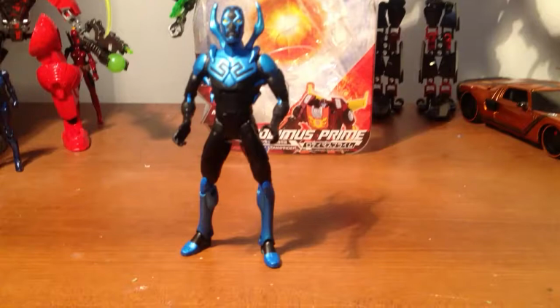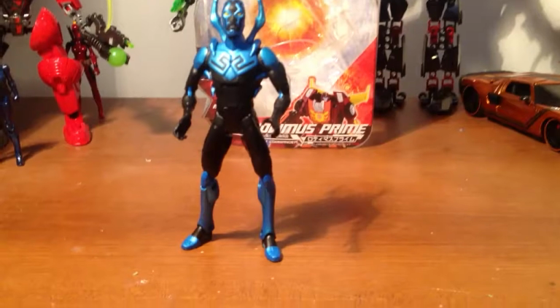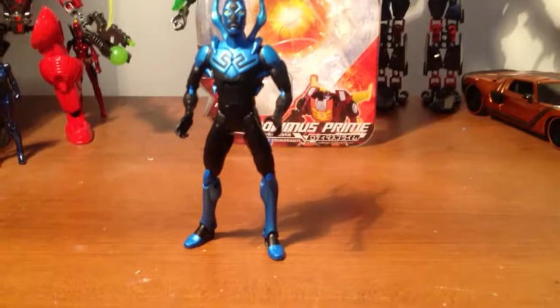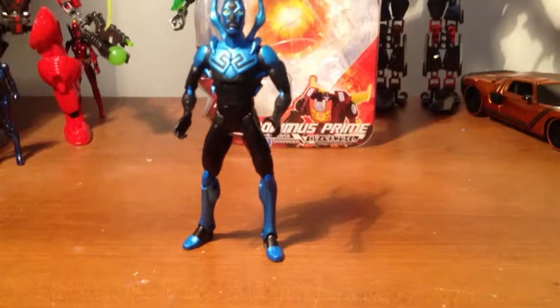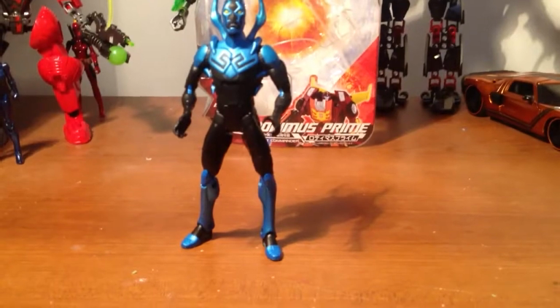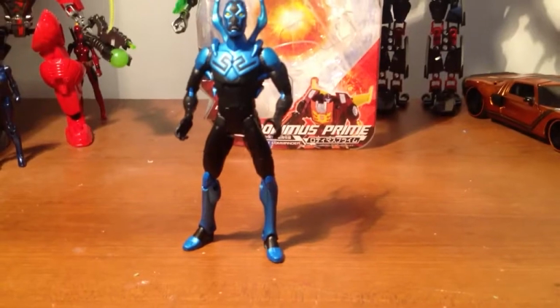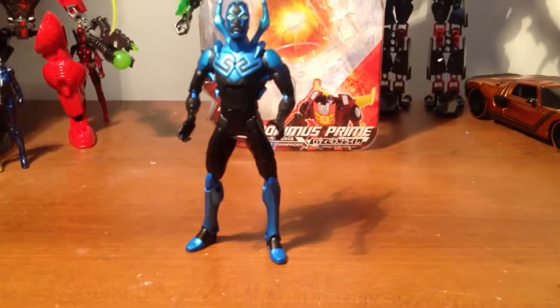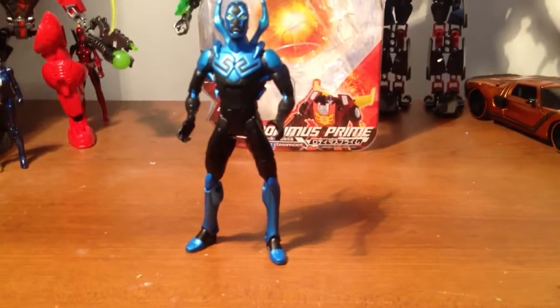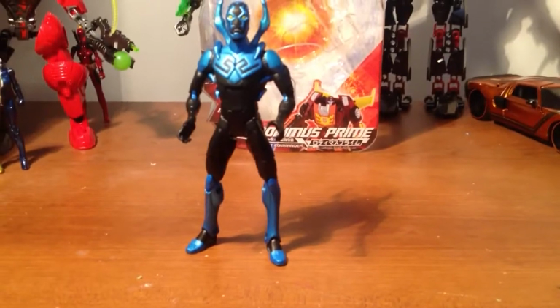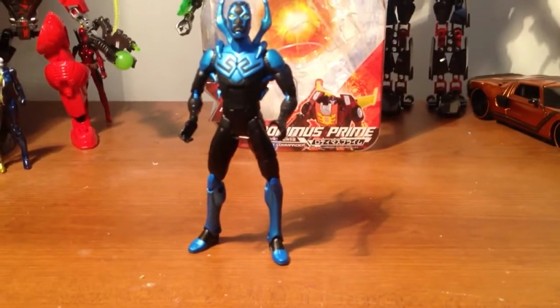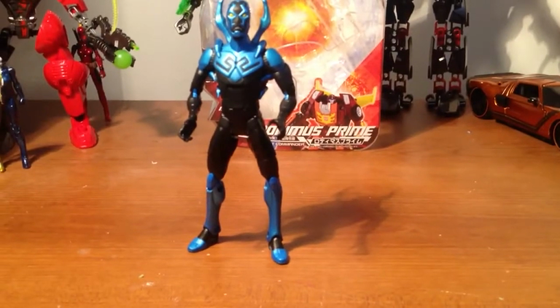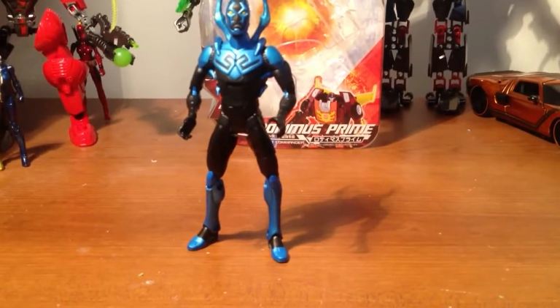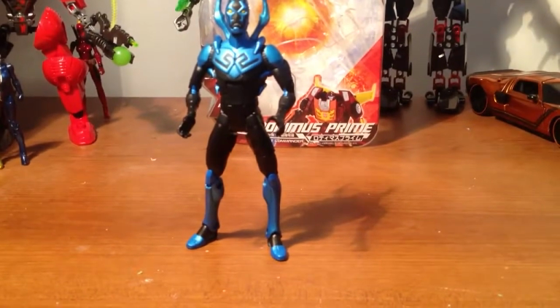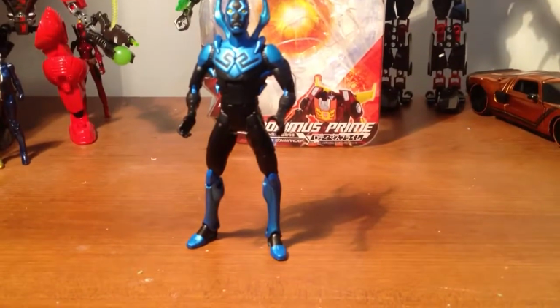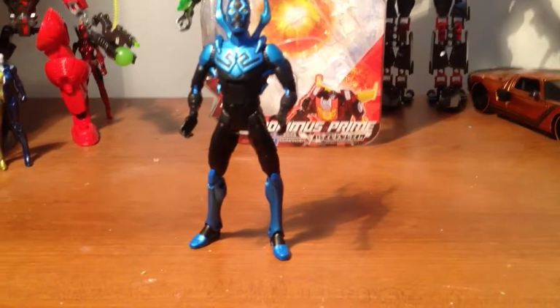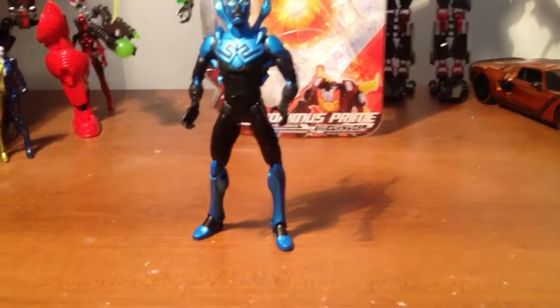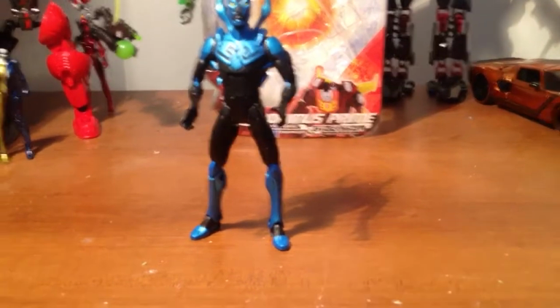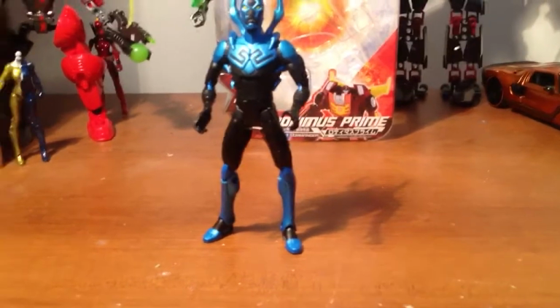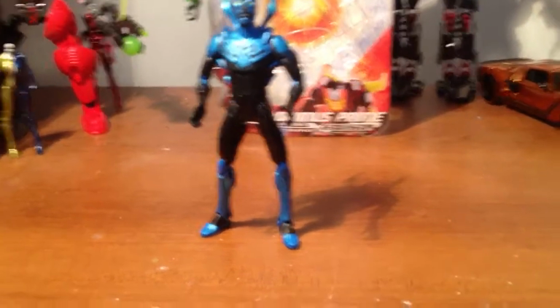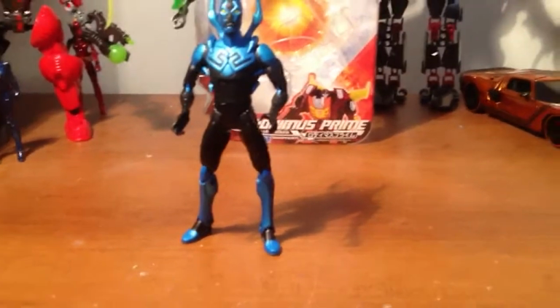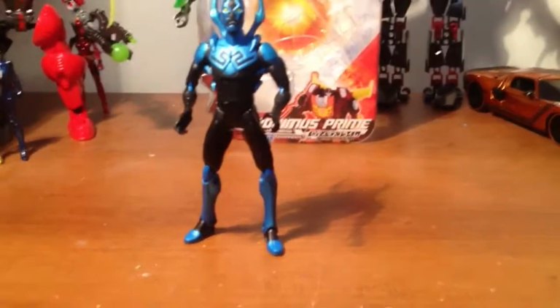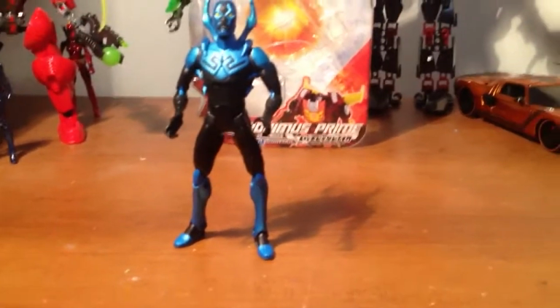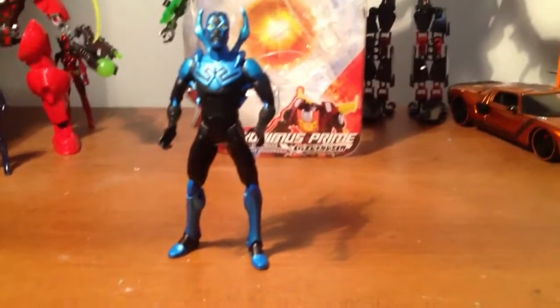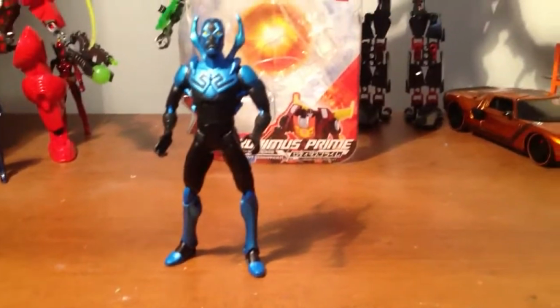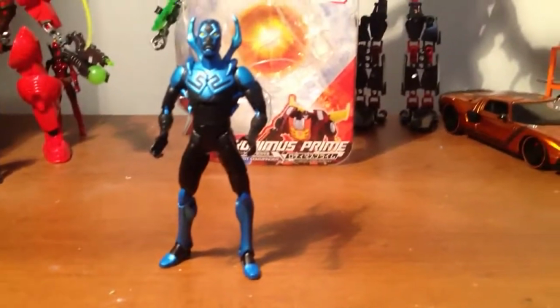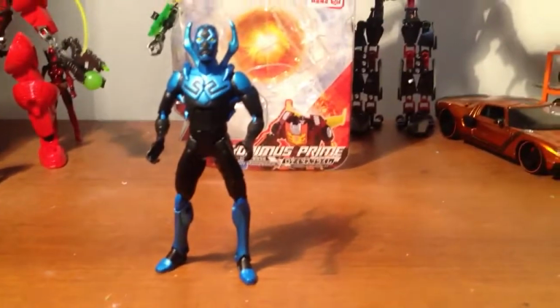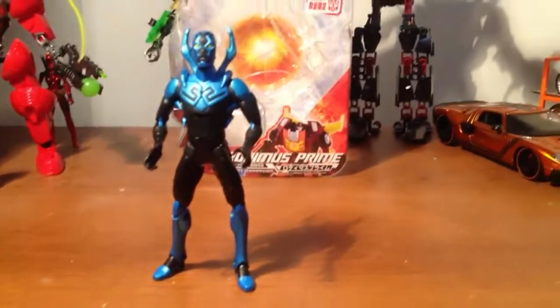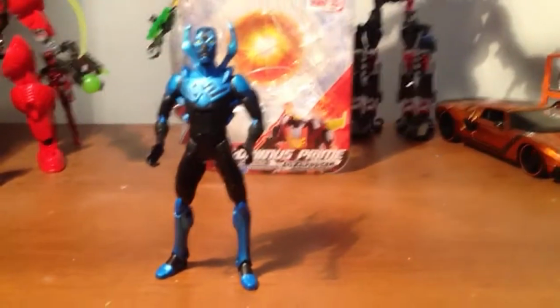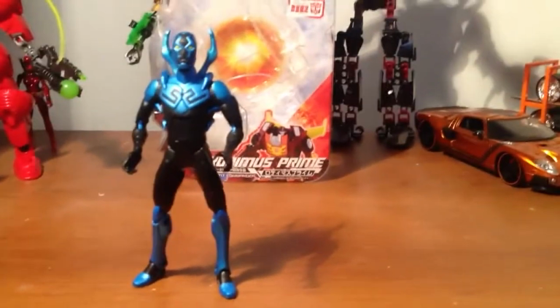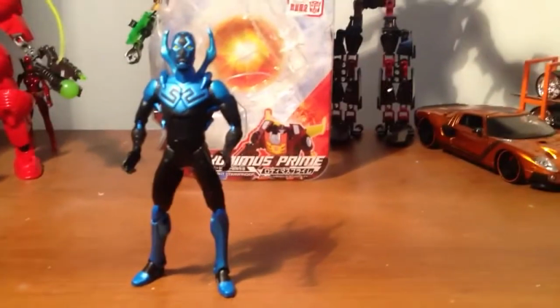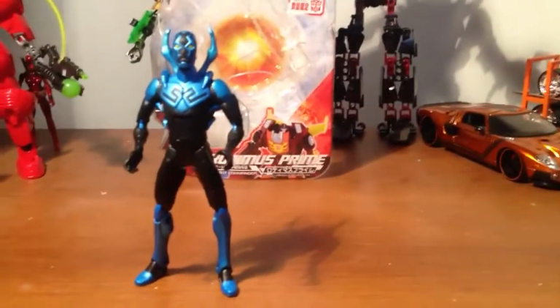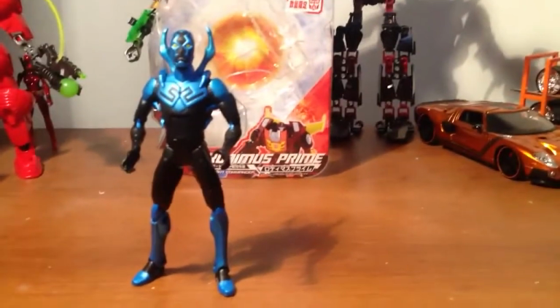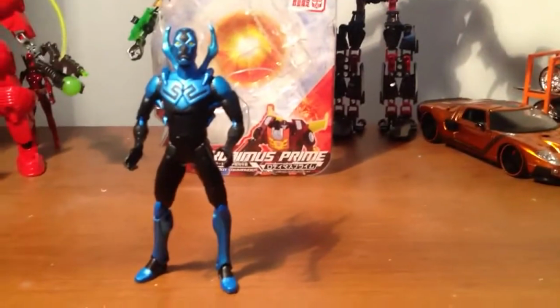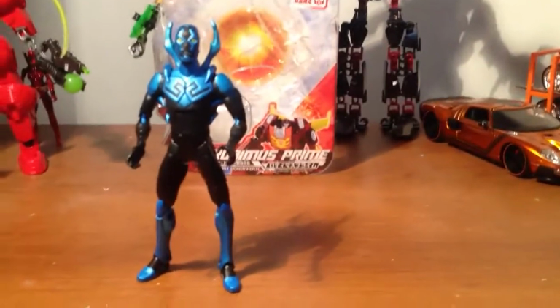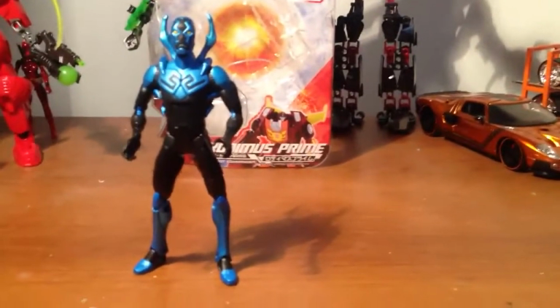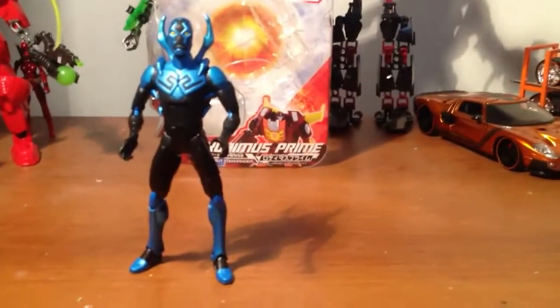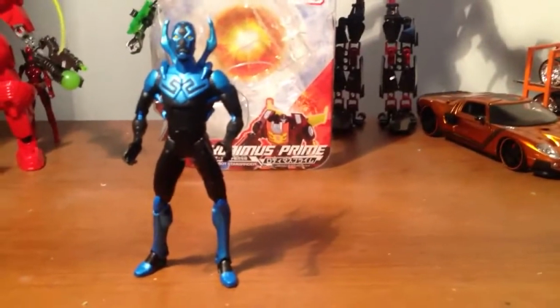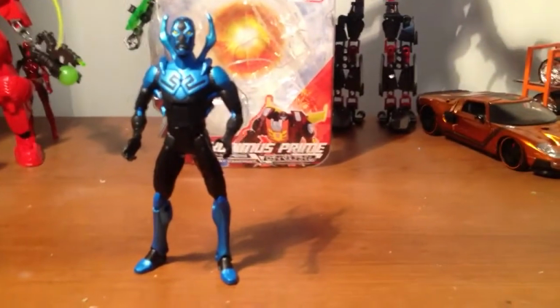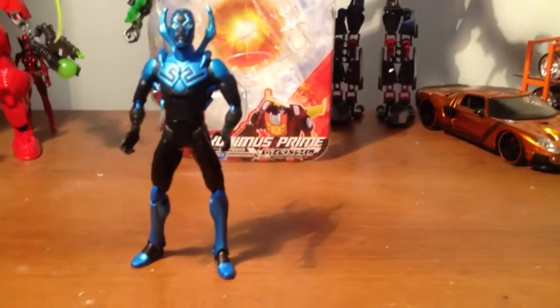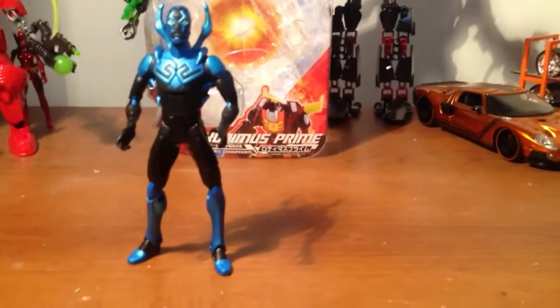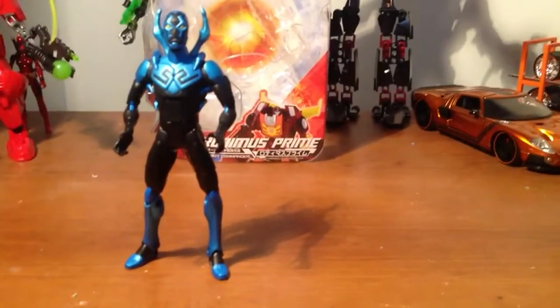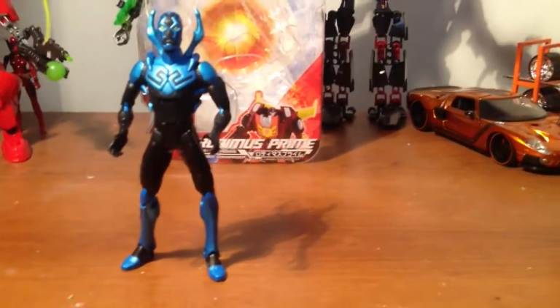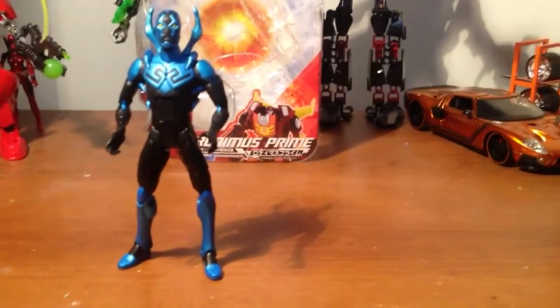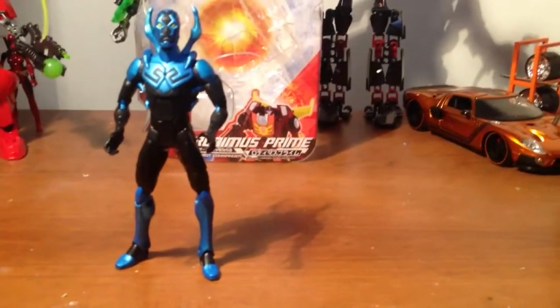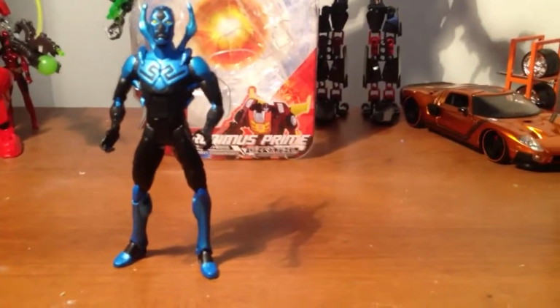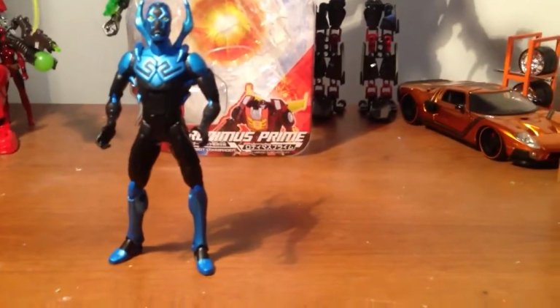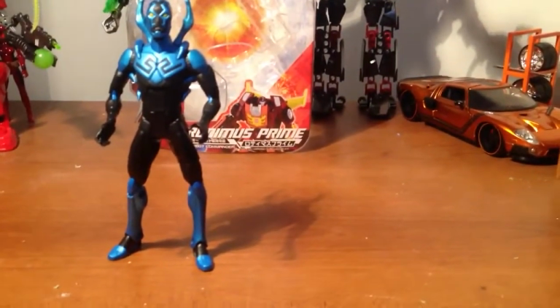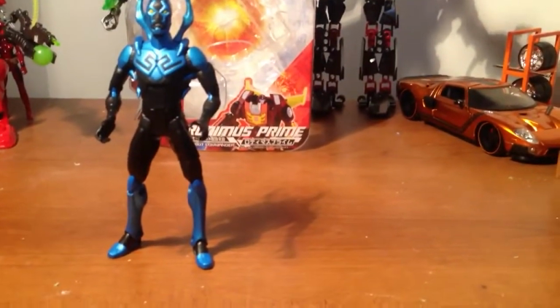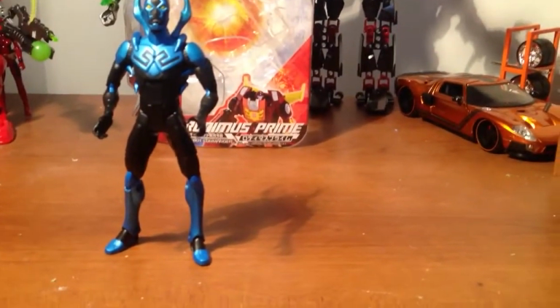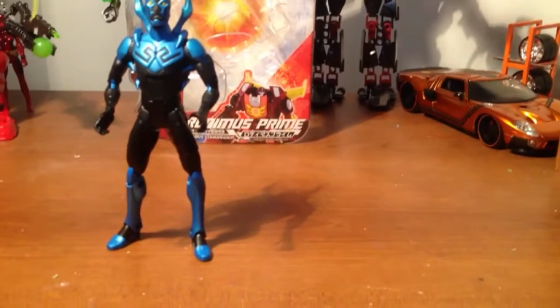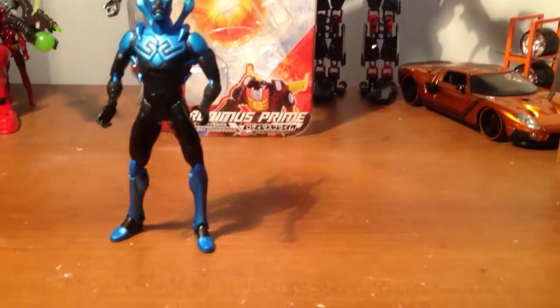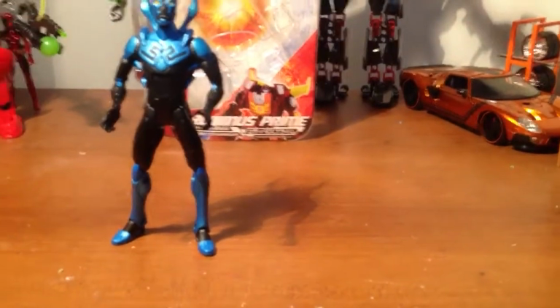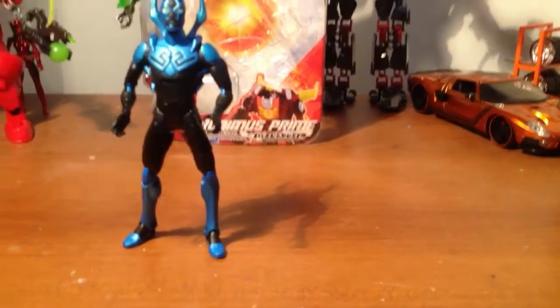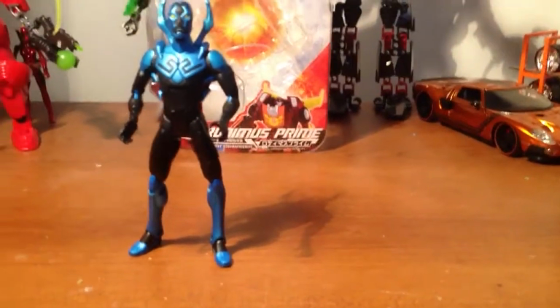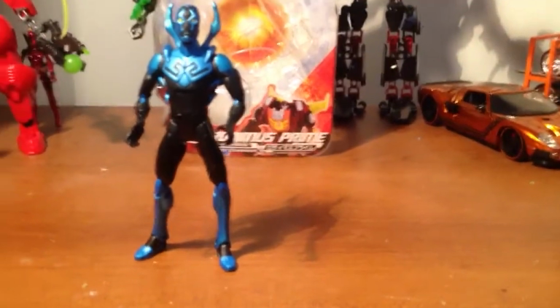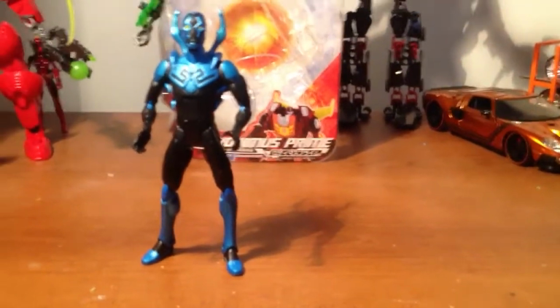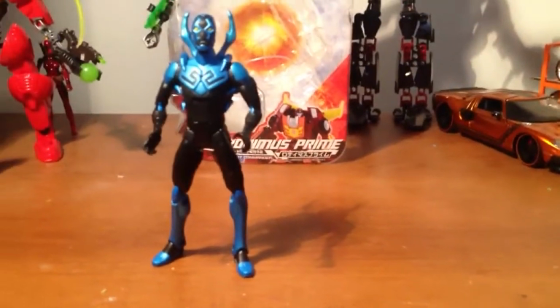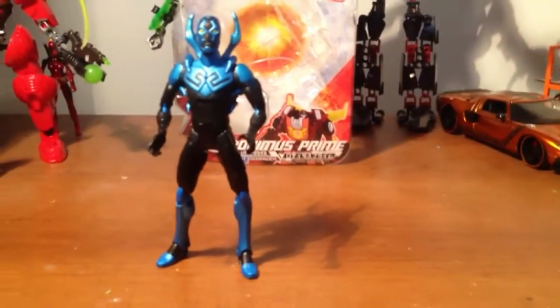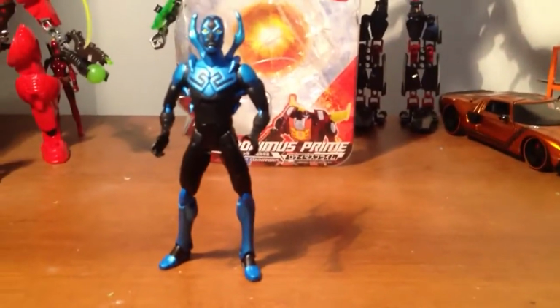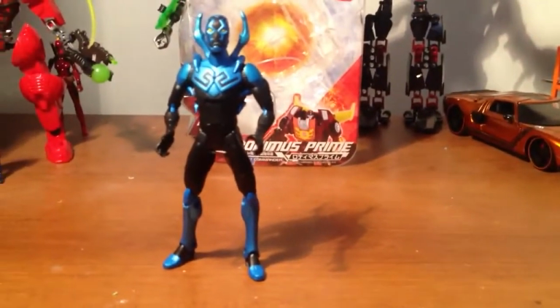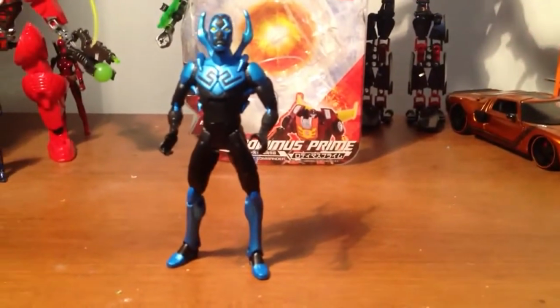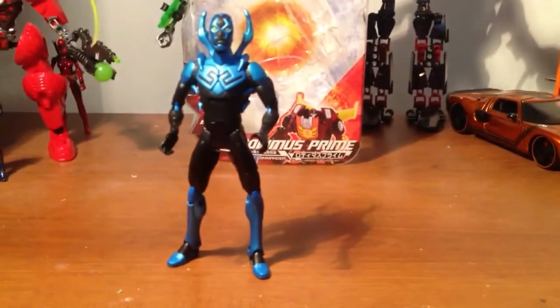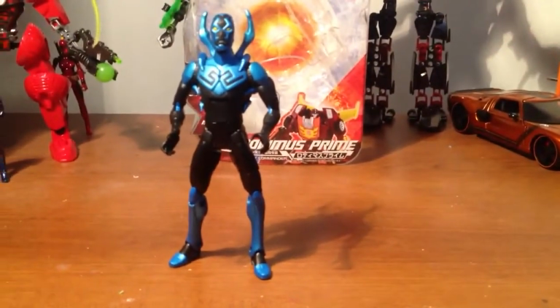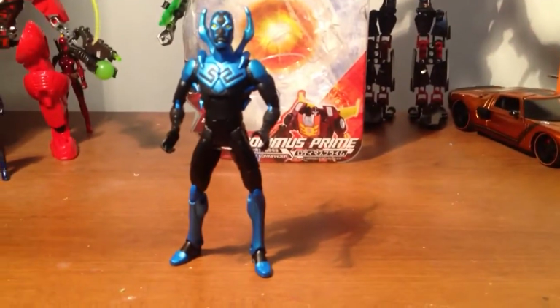What's up YouTube, Double80 here. My doorbell rang today and I got this guy in the mail today.